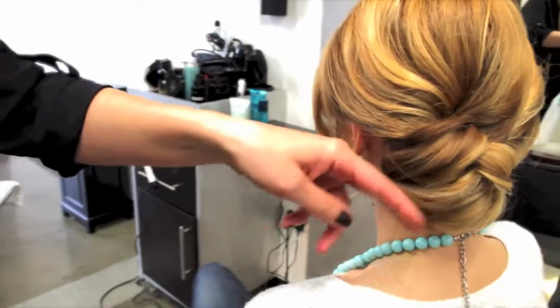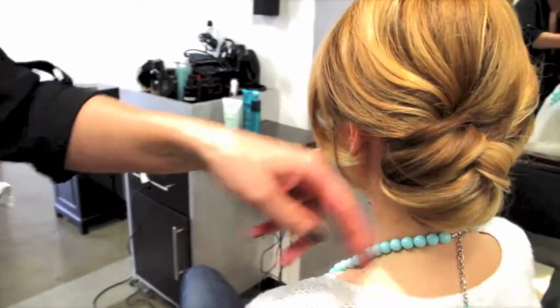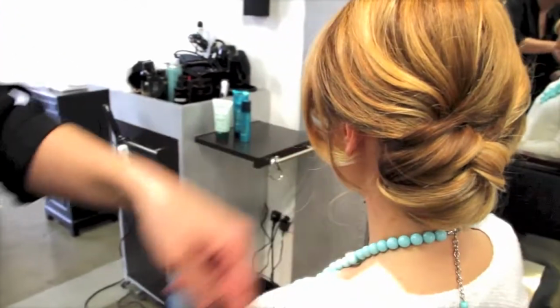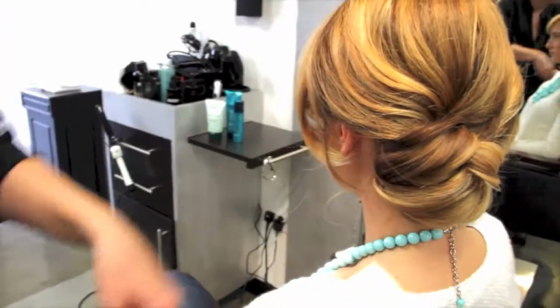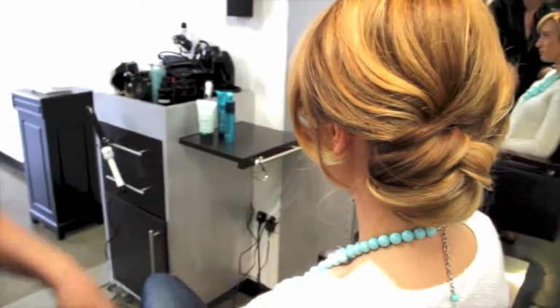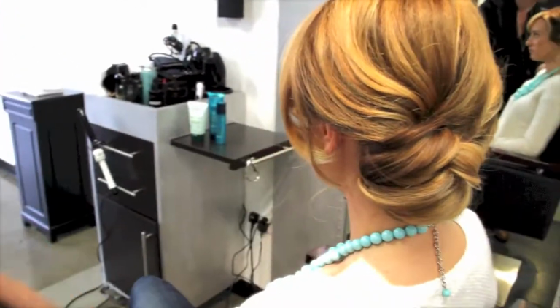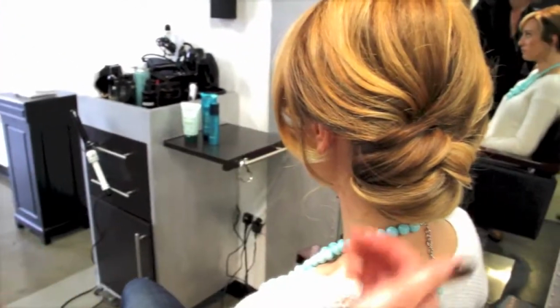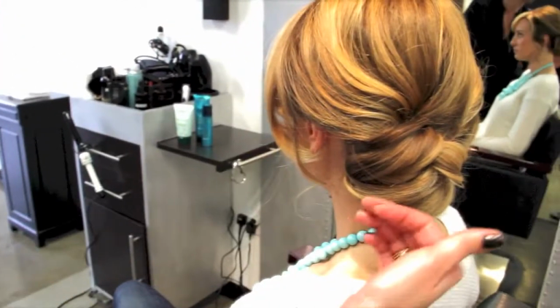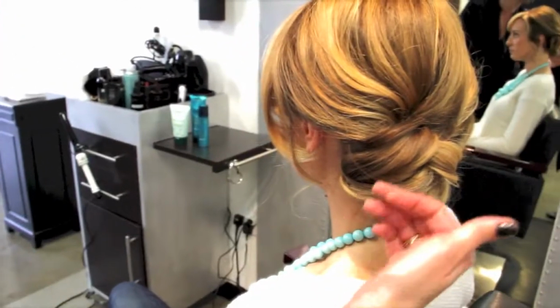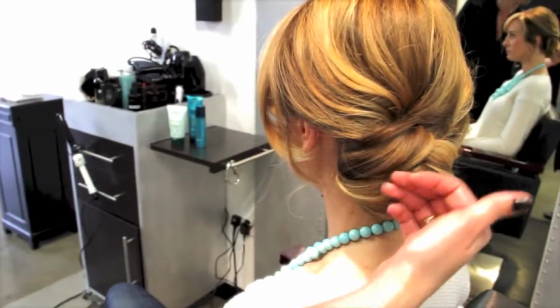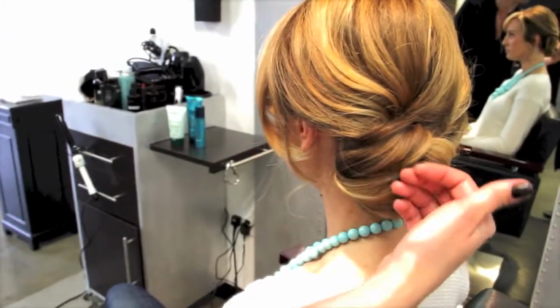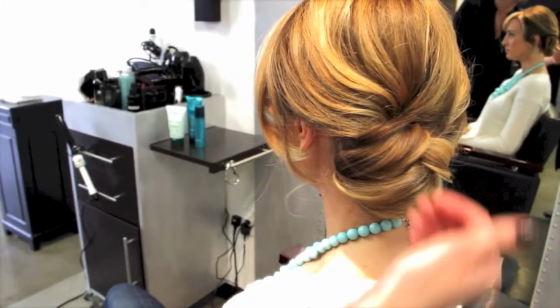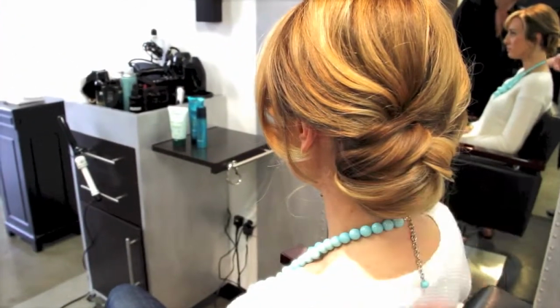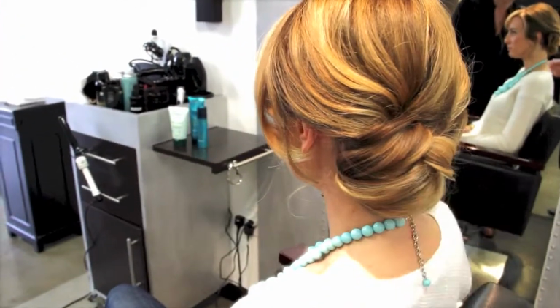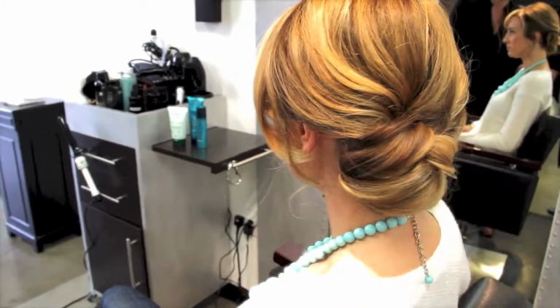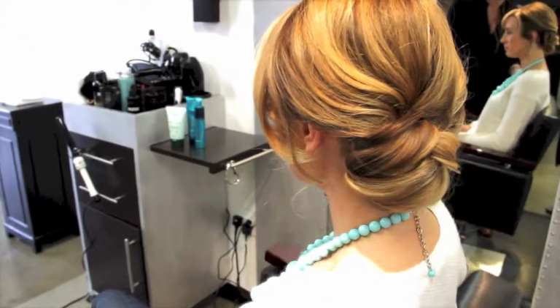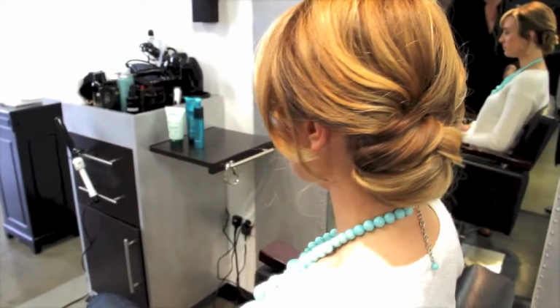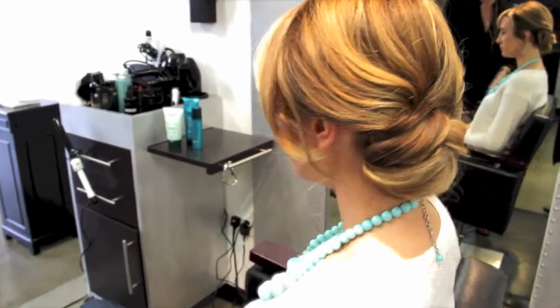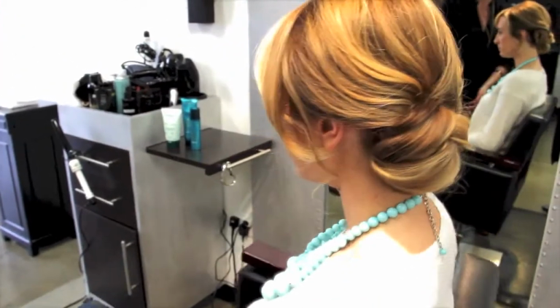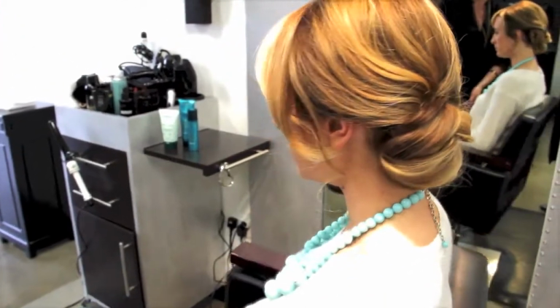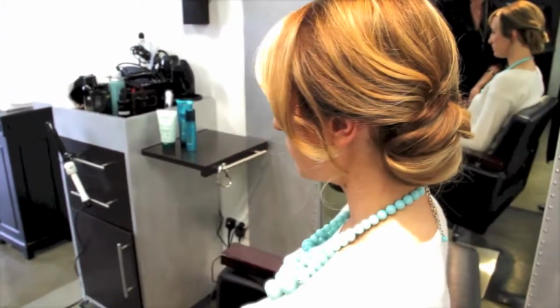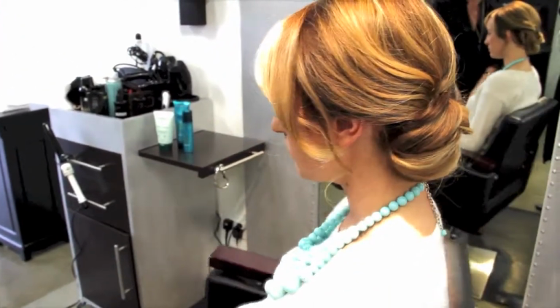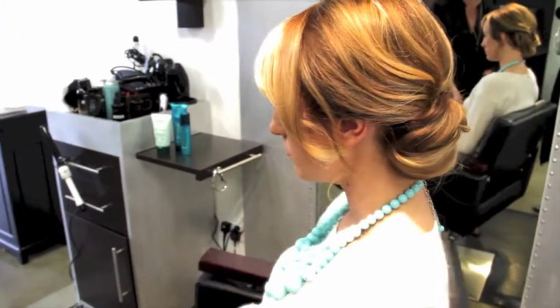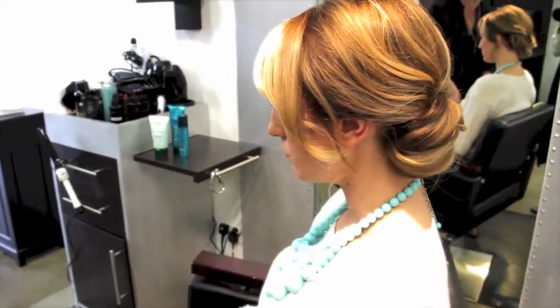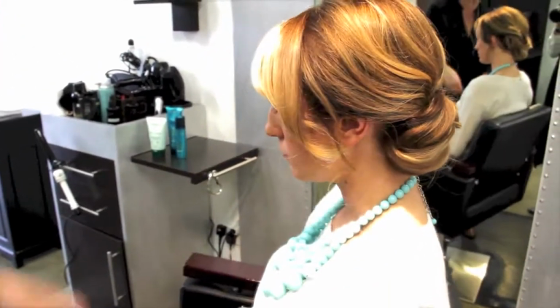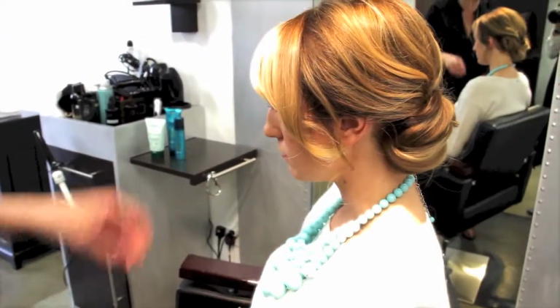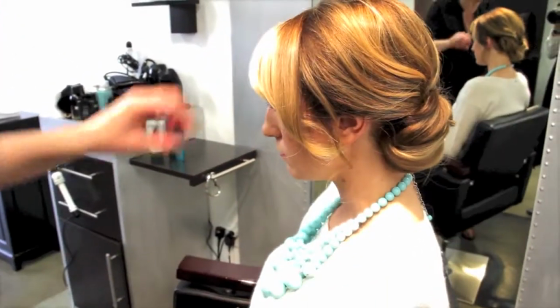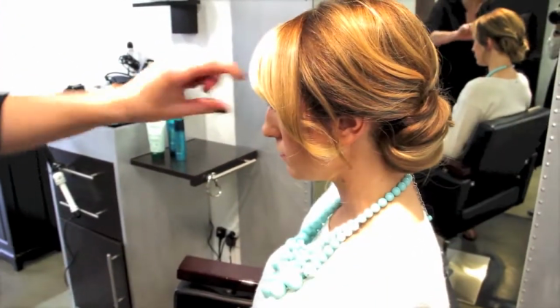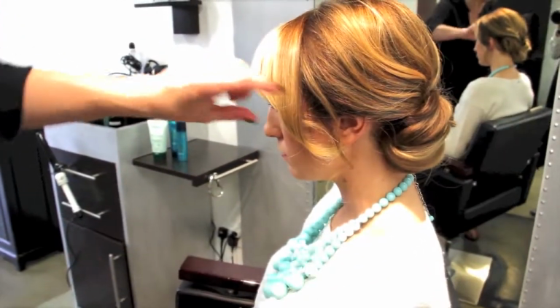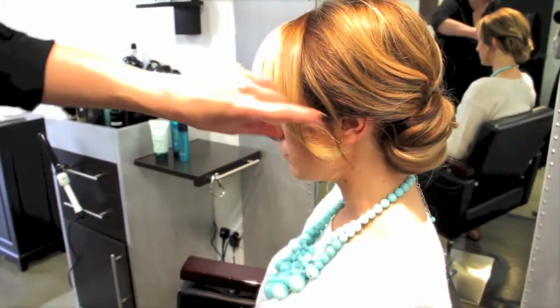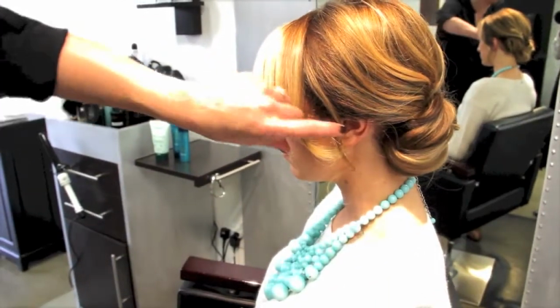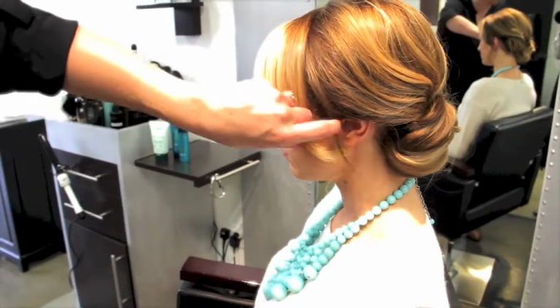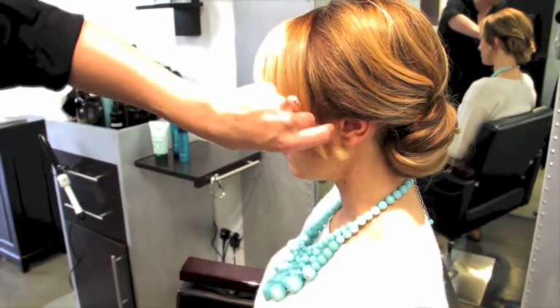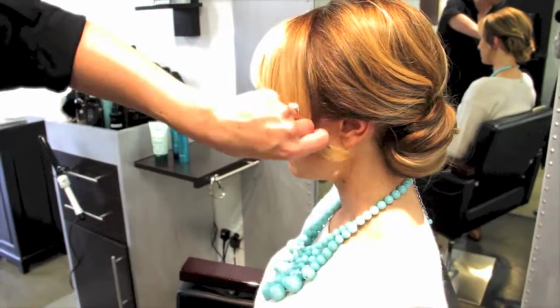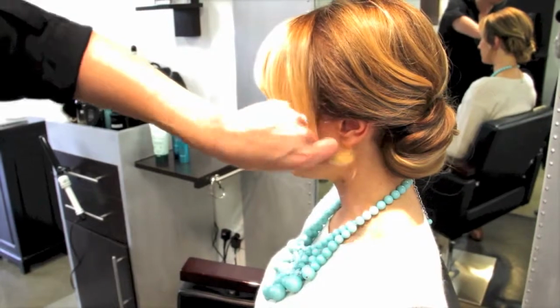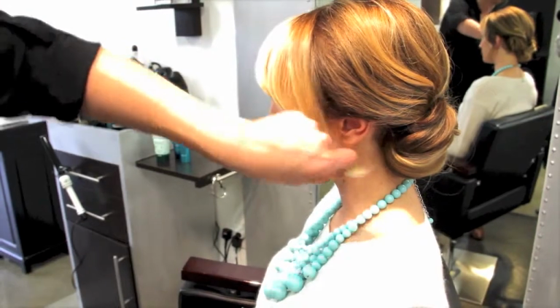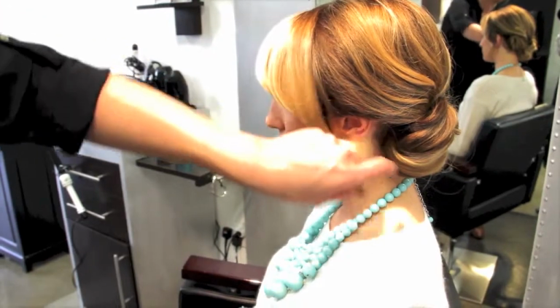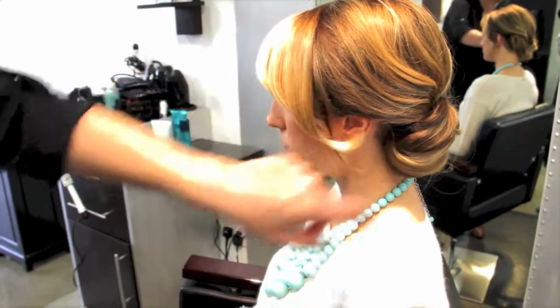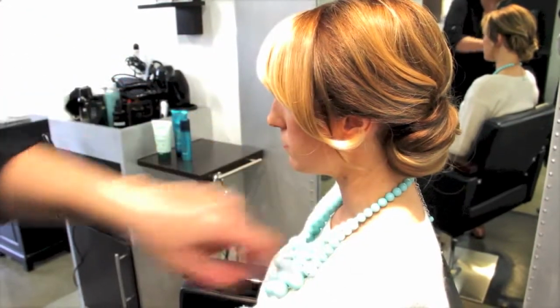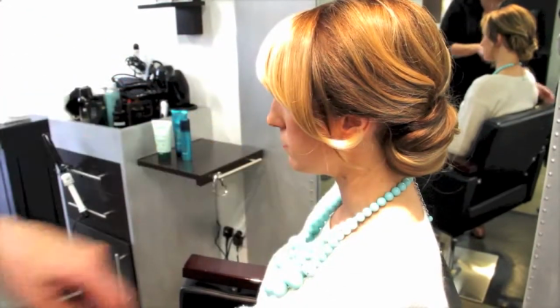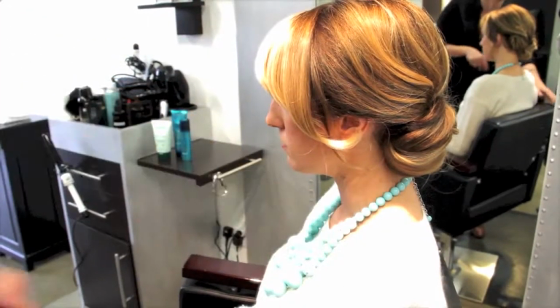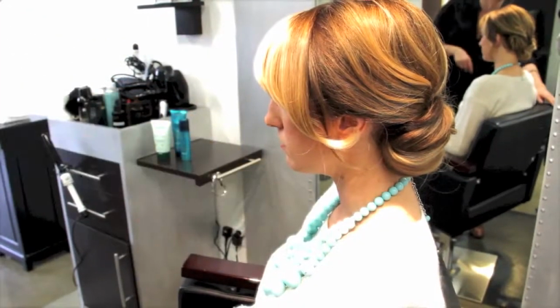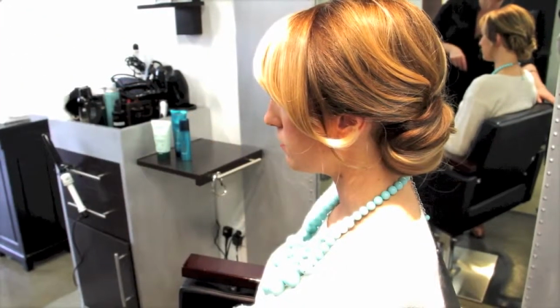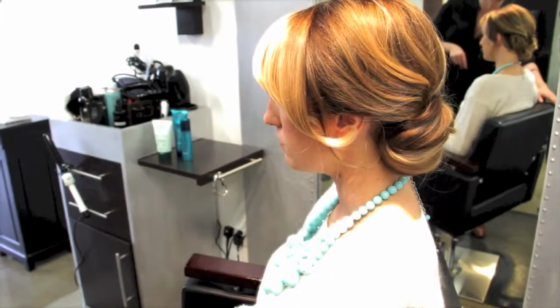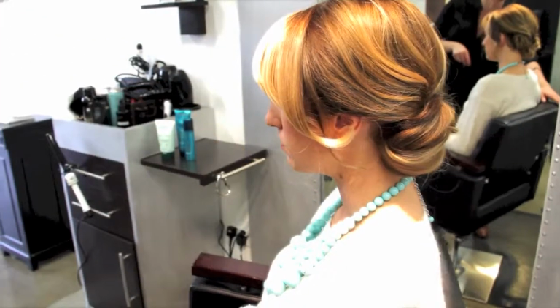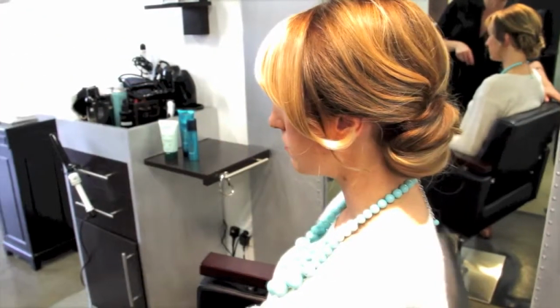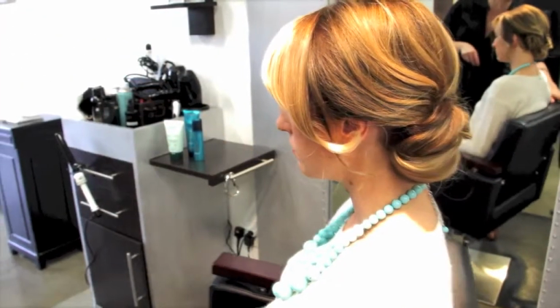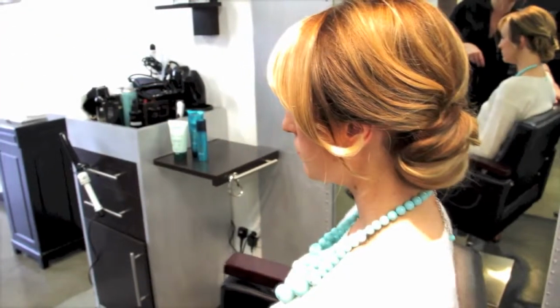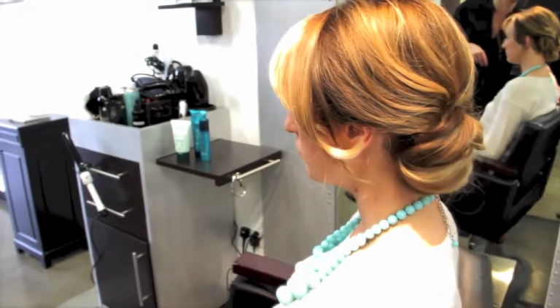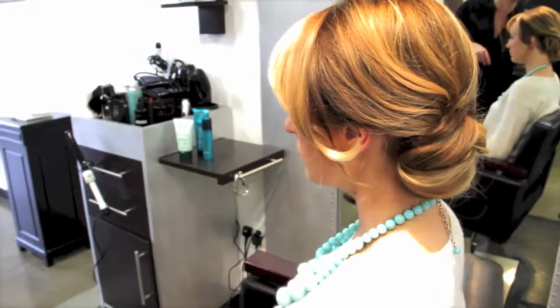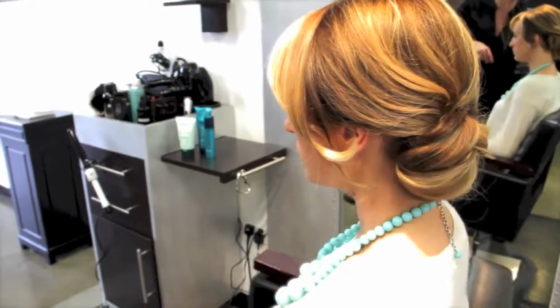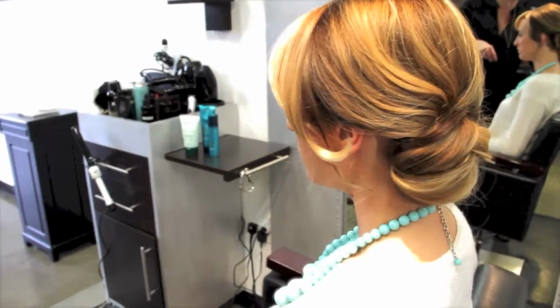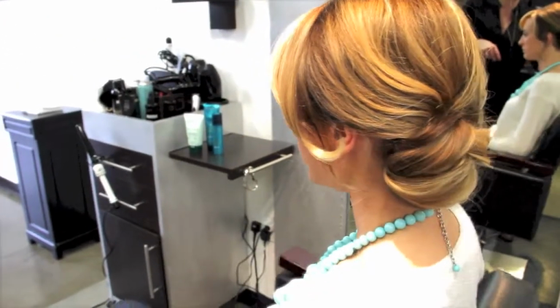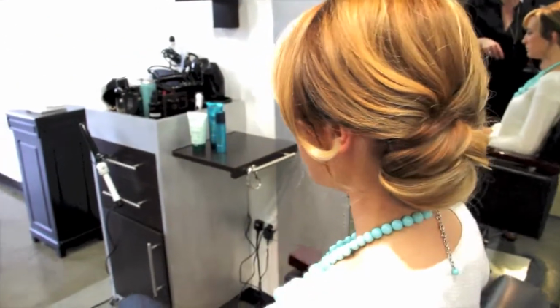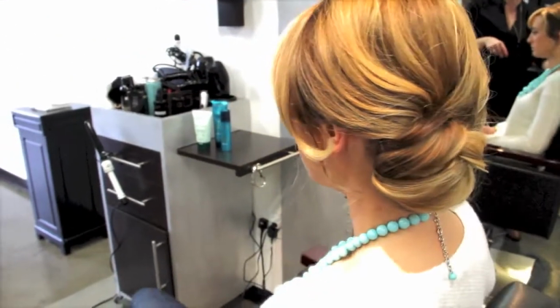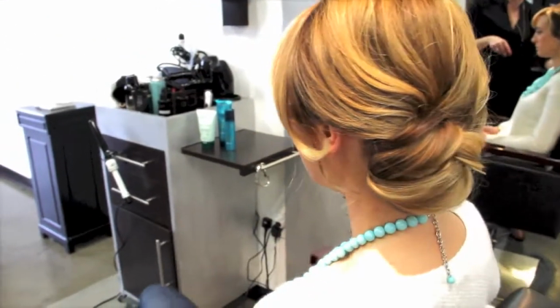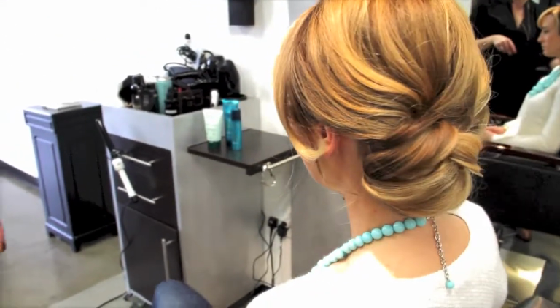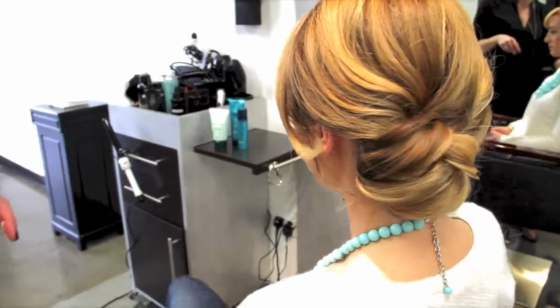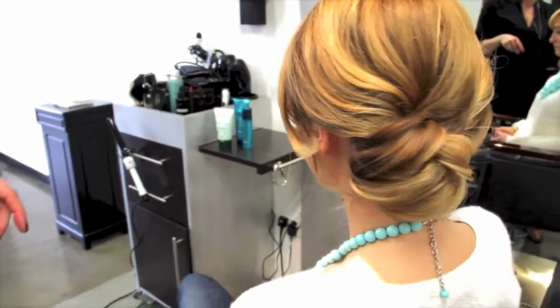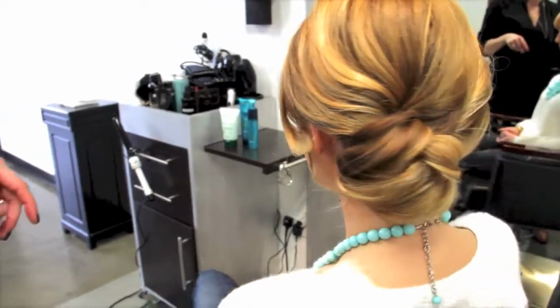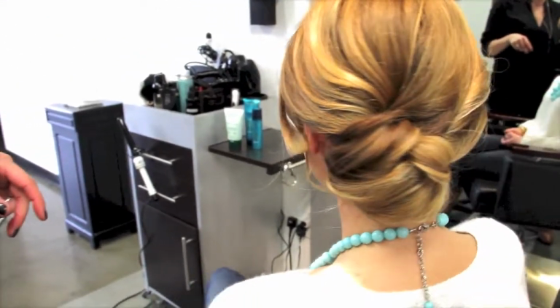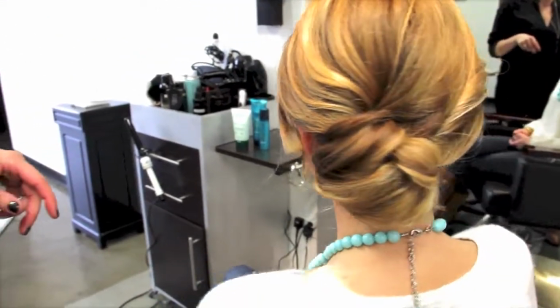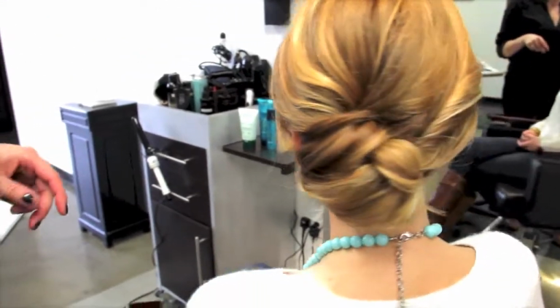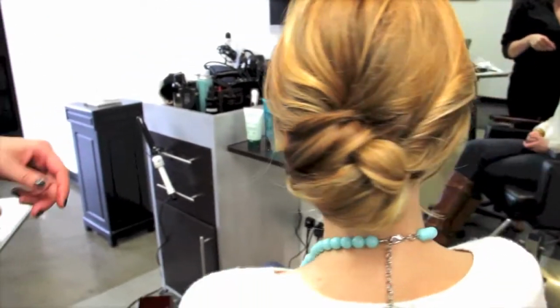This is a perfect updo for either a wedding, bridal shower, baby shower, or just going out.